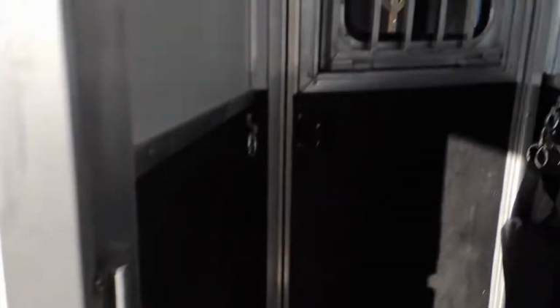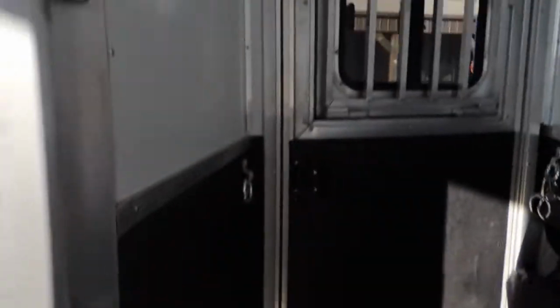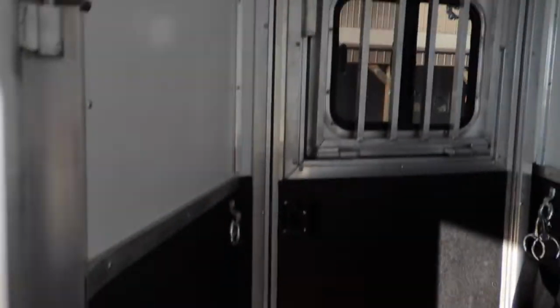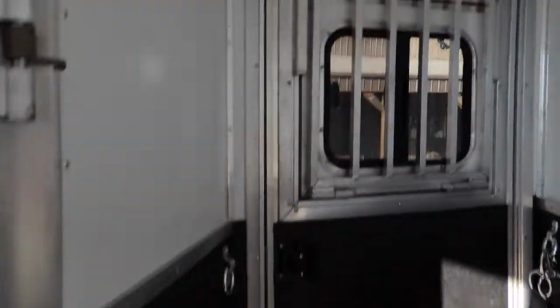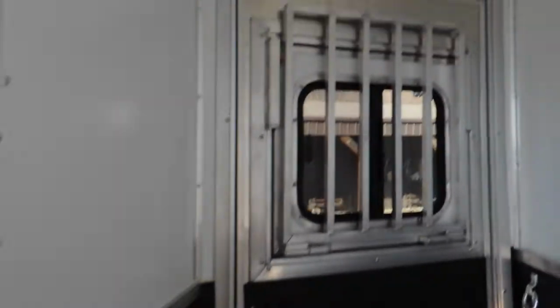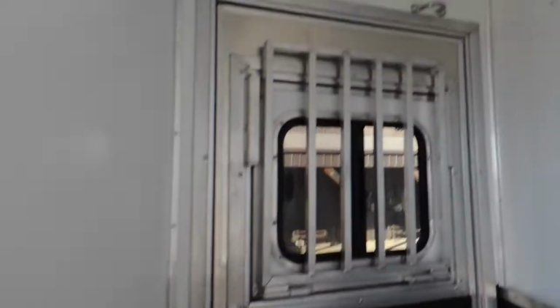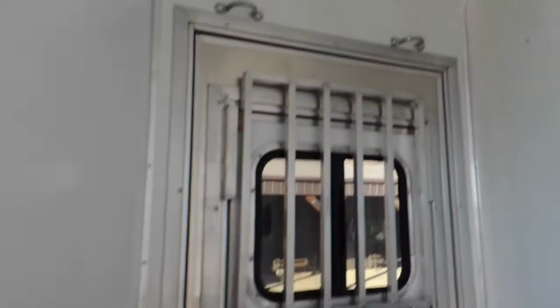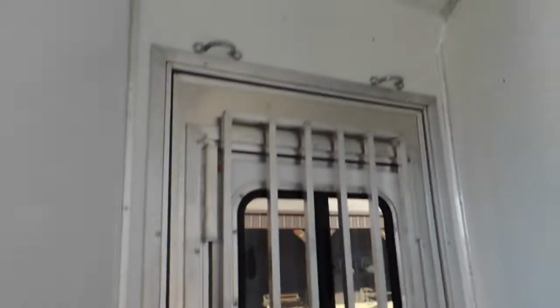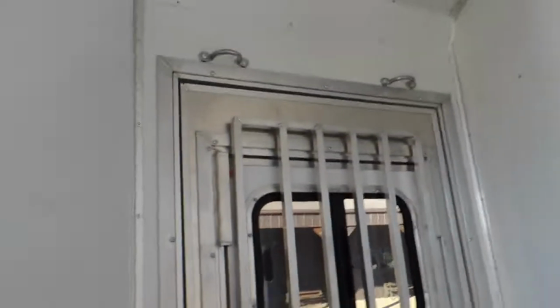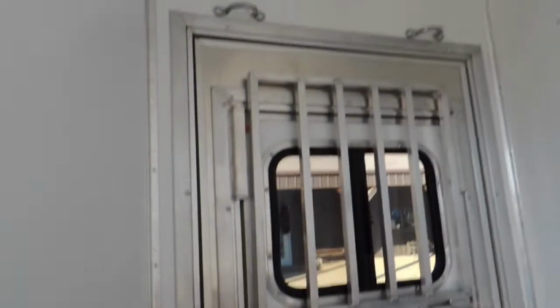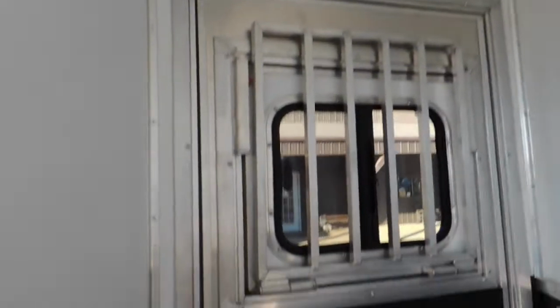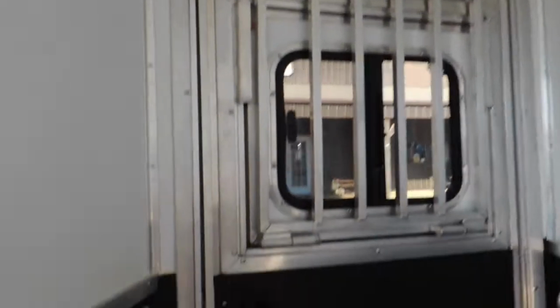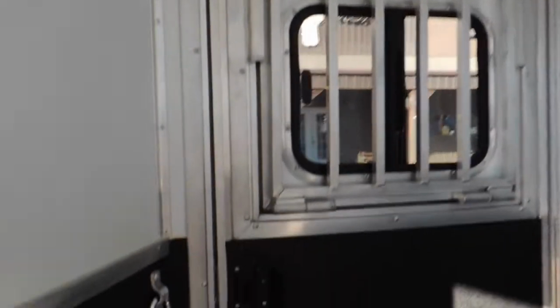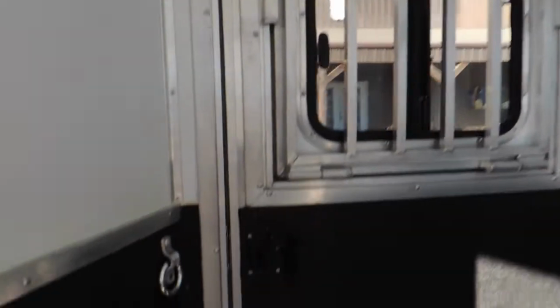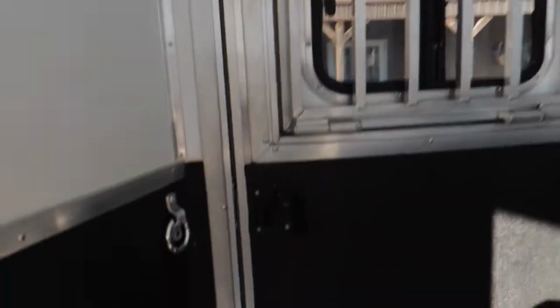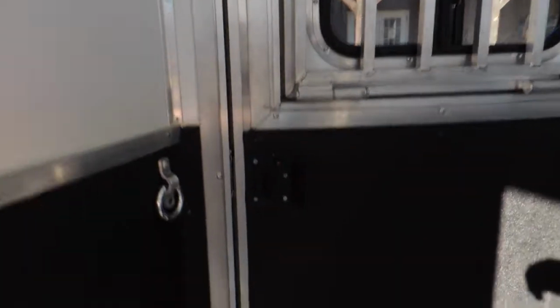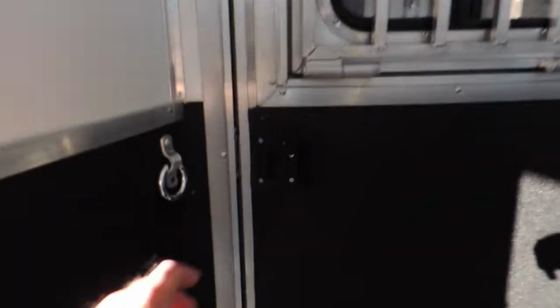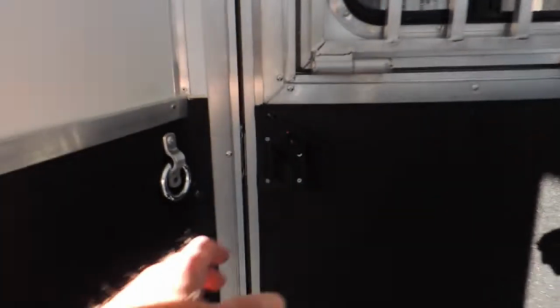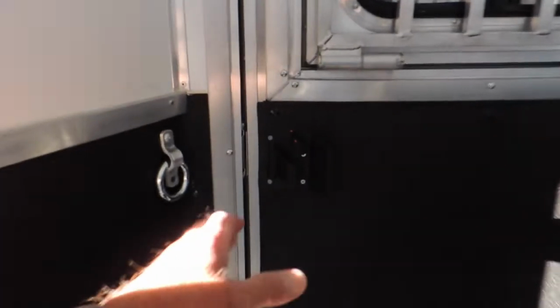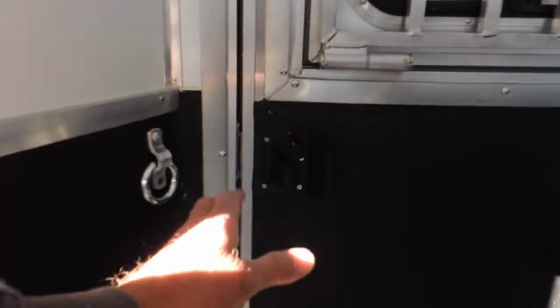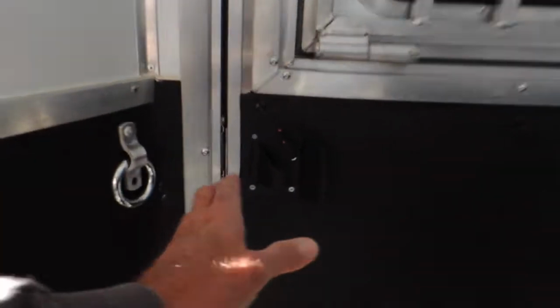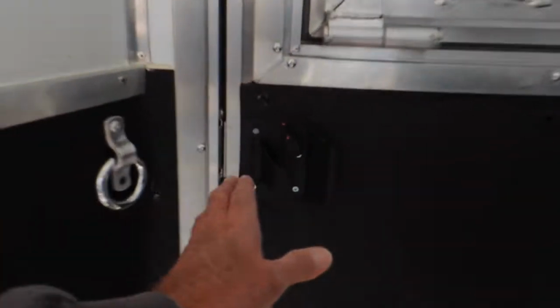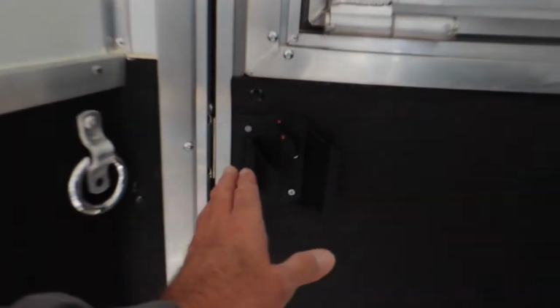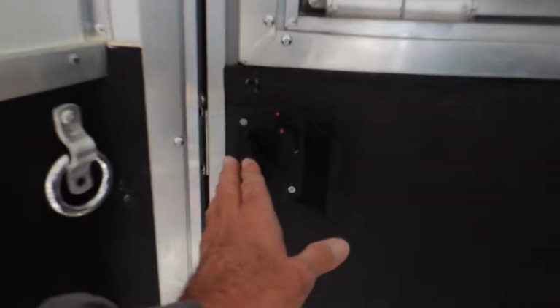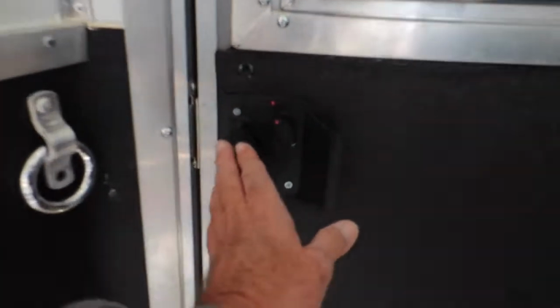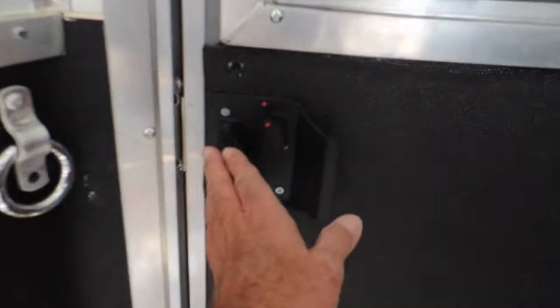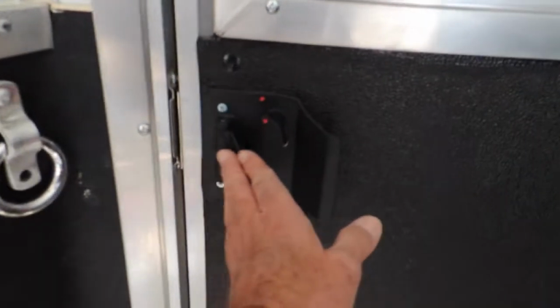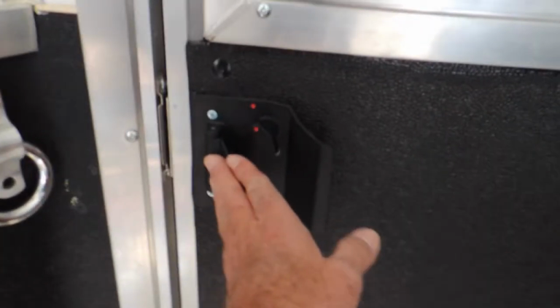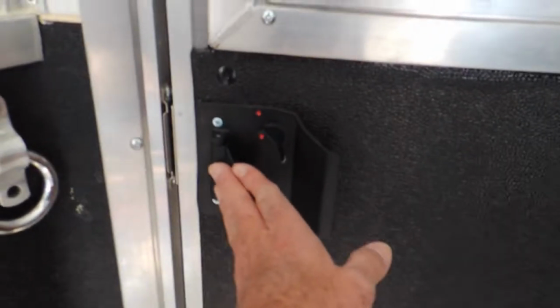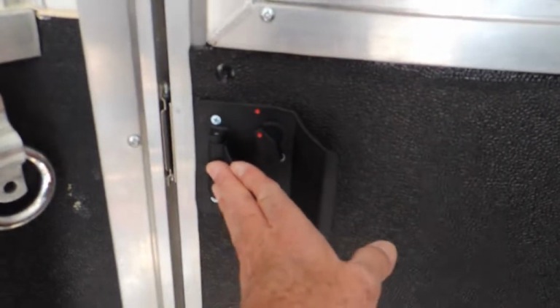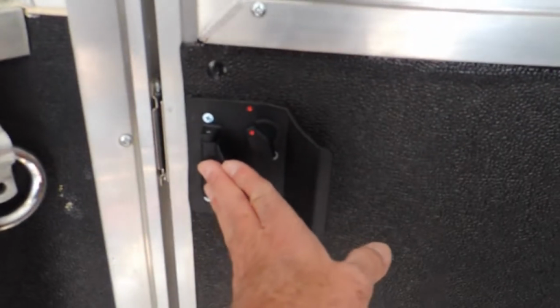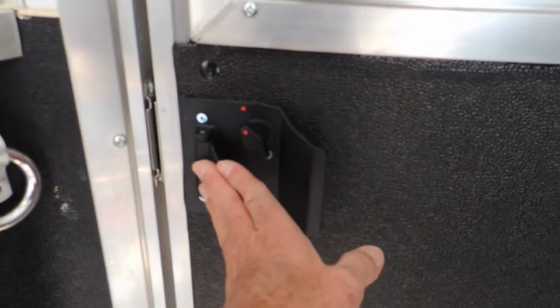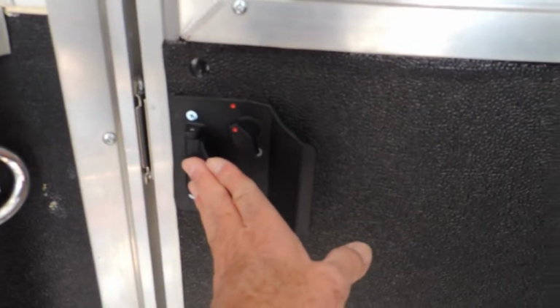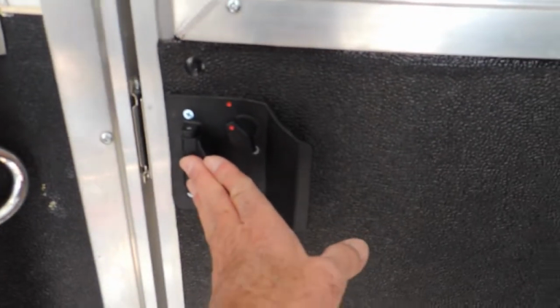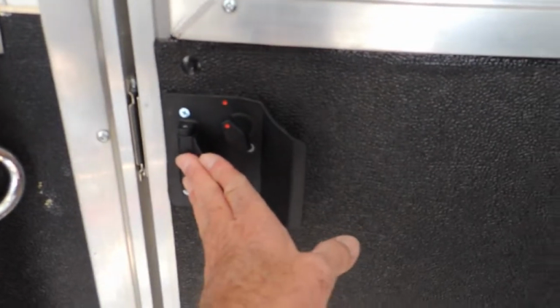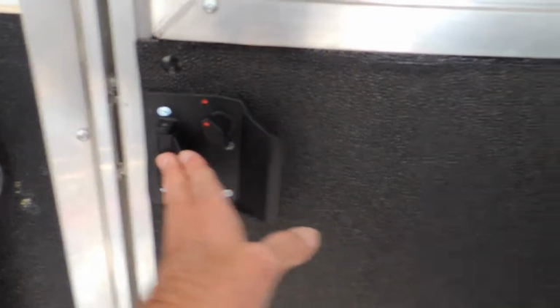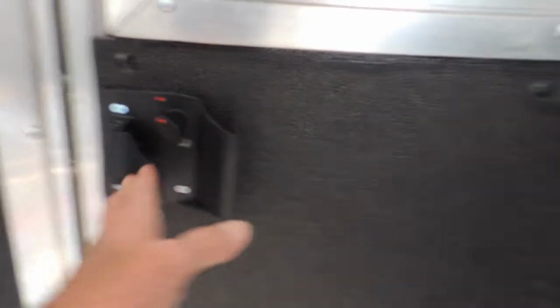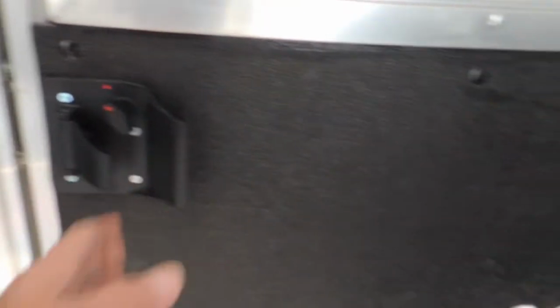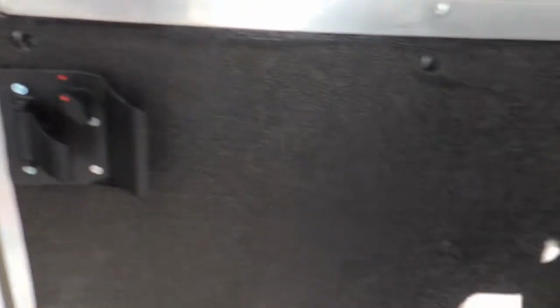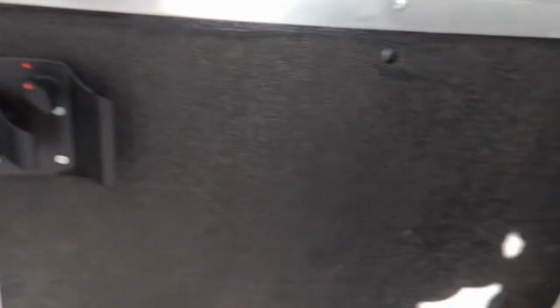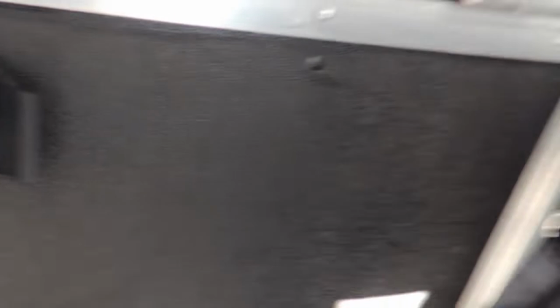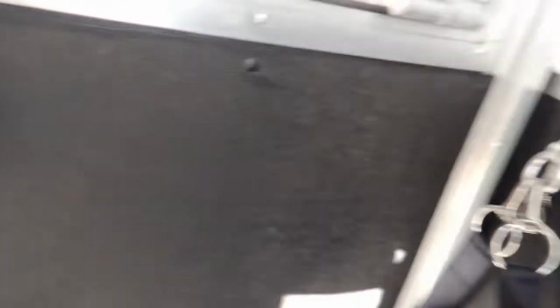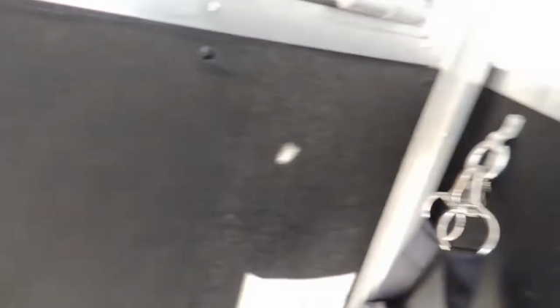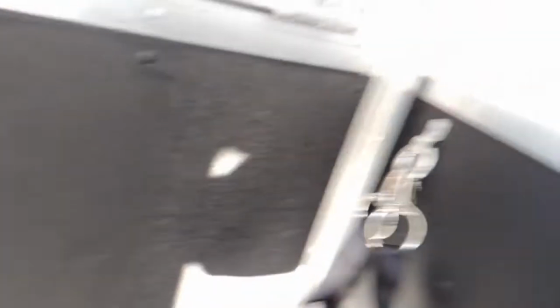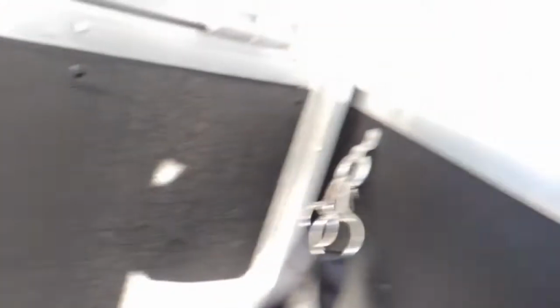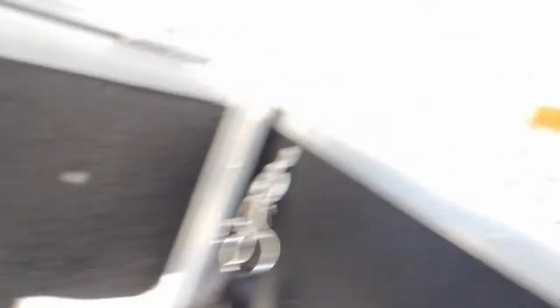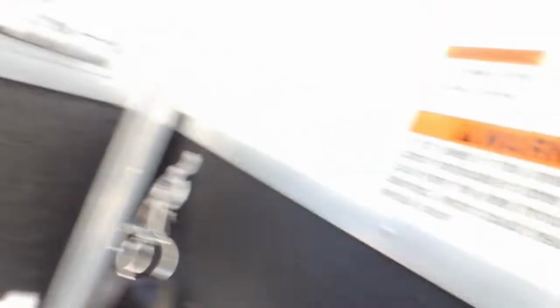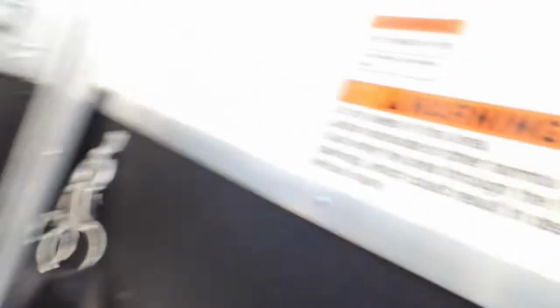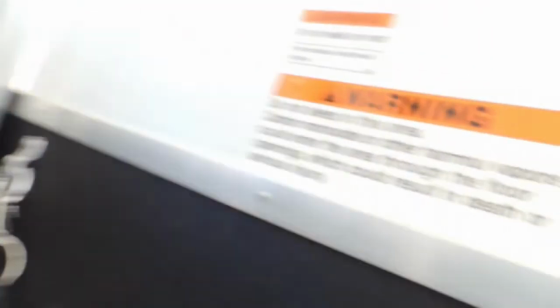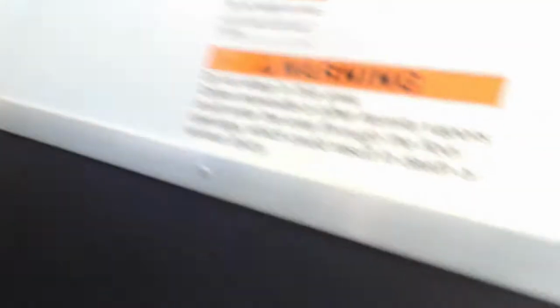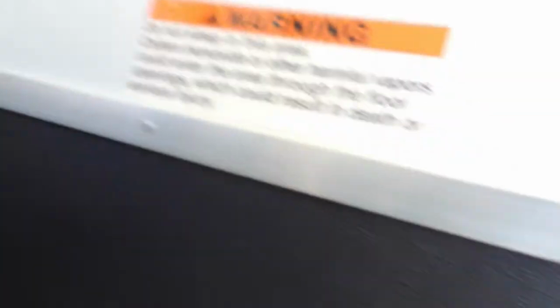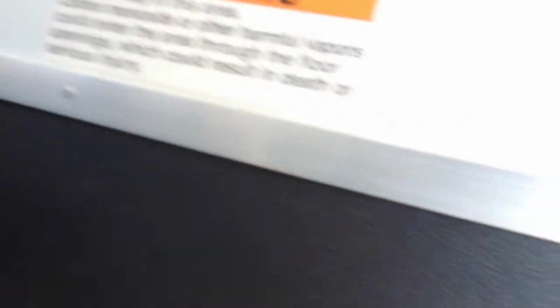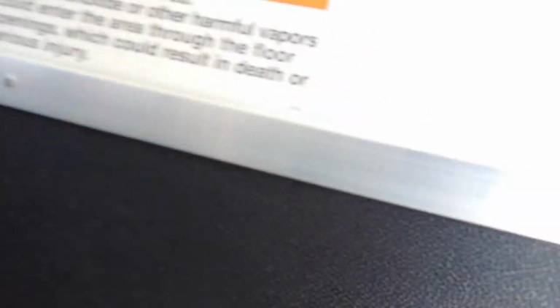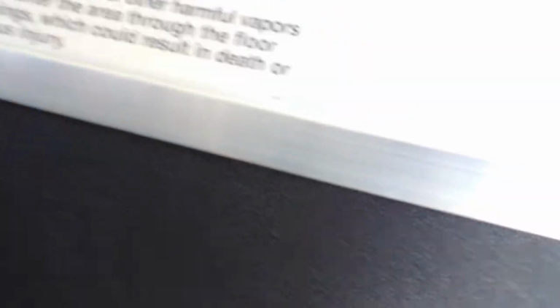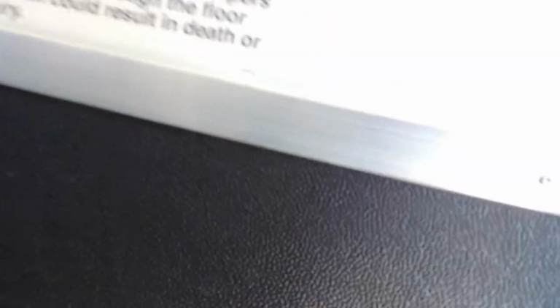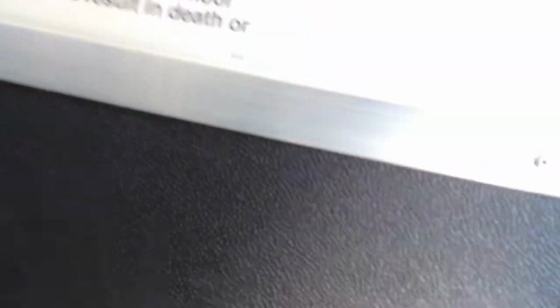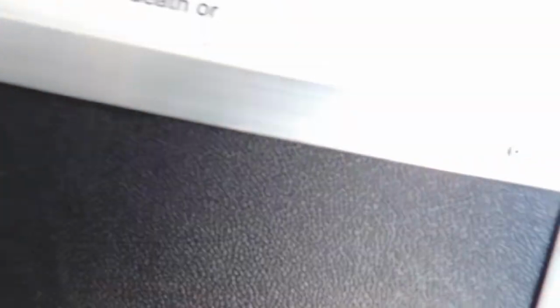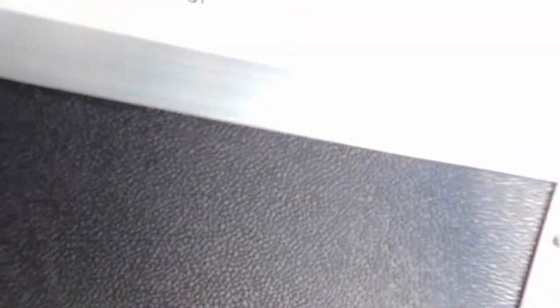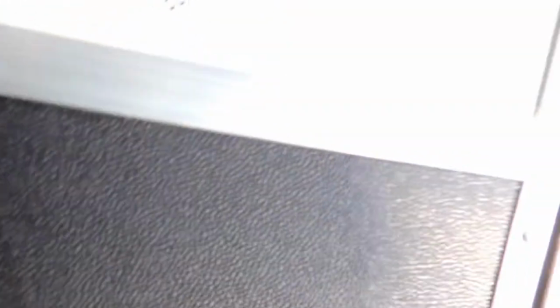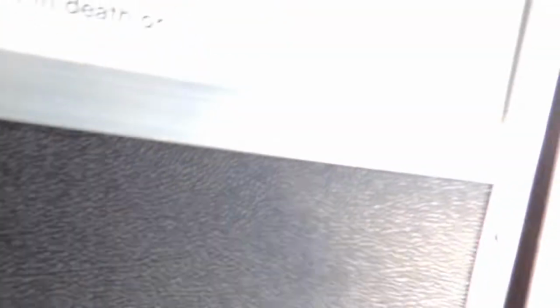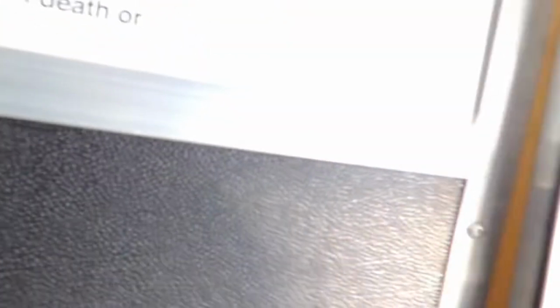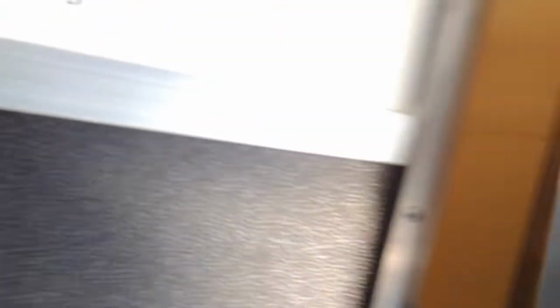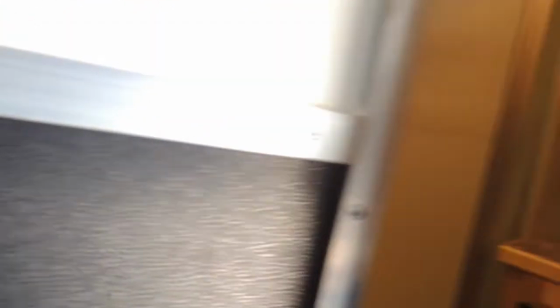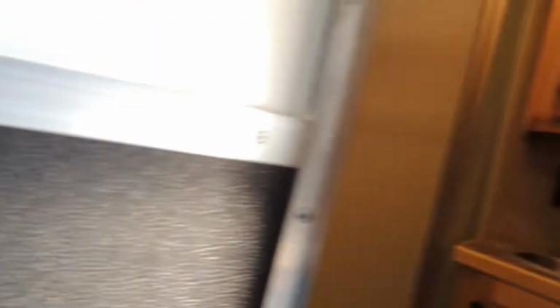Your full escape door with a deadbolt lock behind you, and your pass-through door.